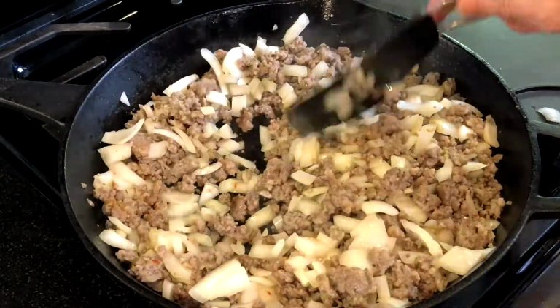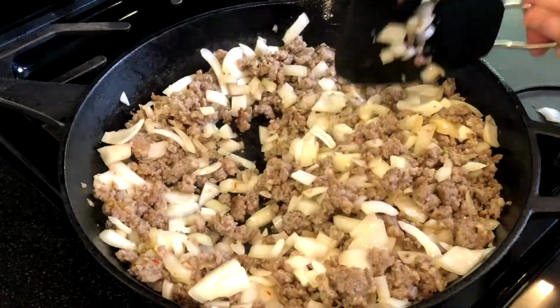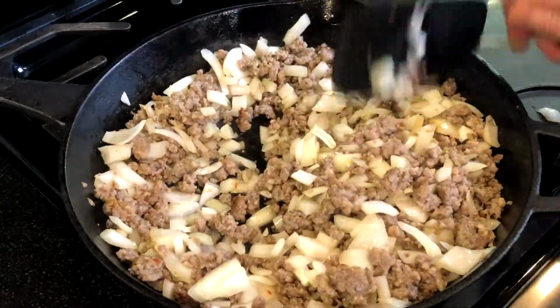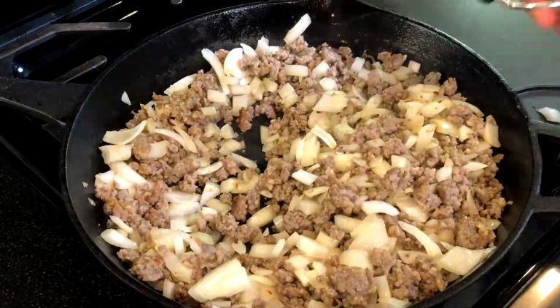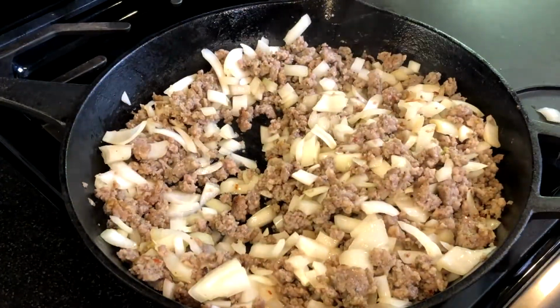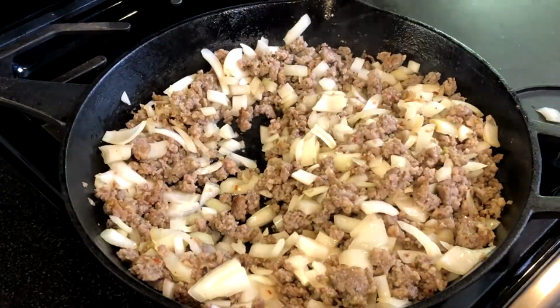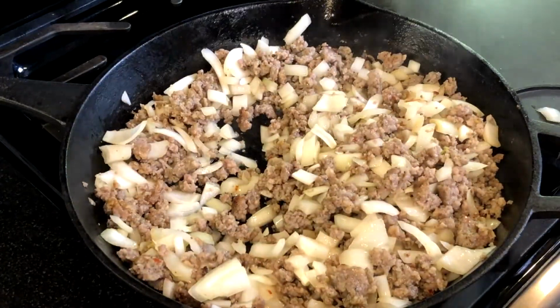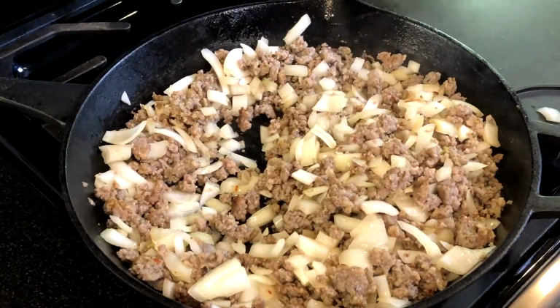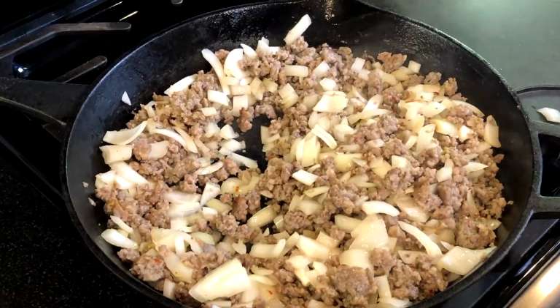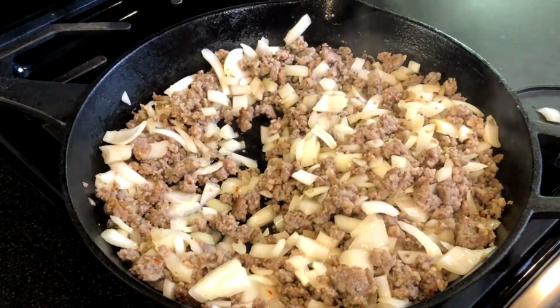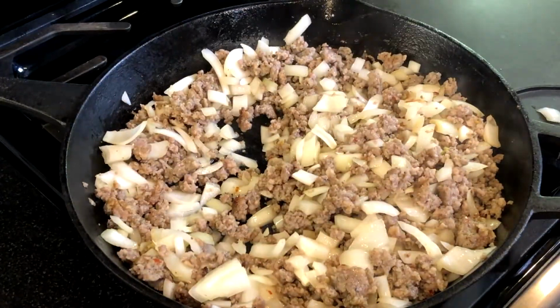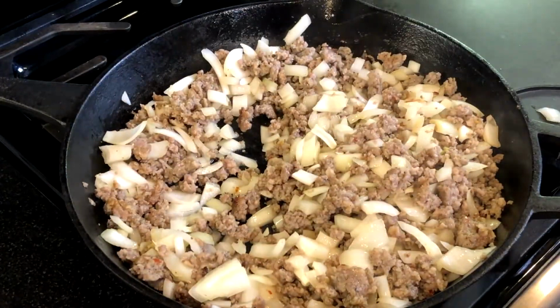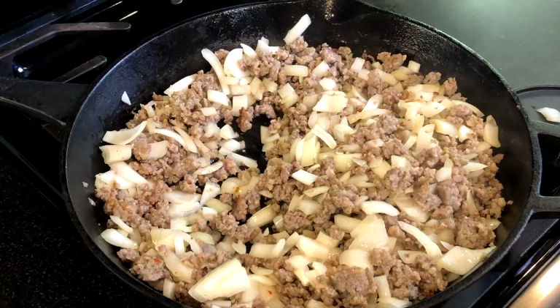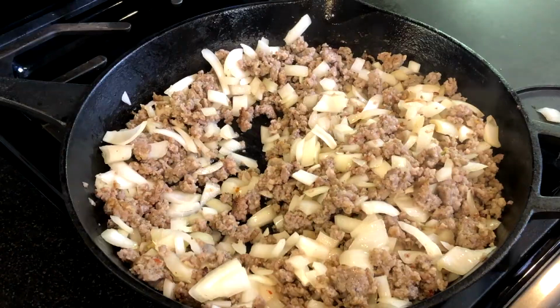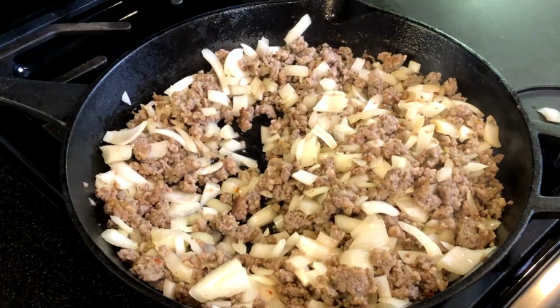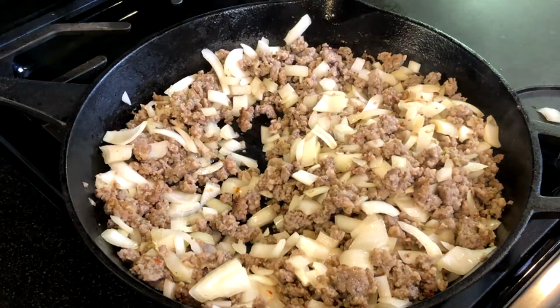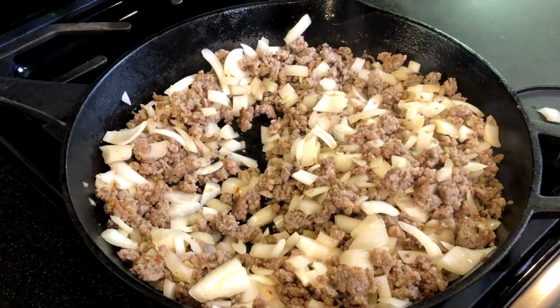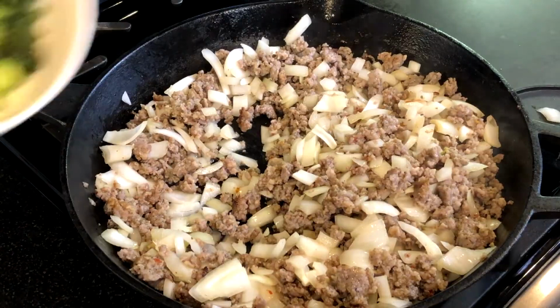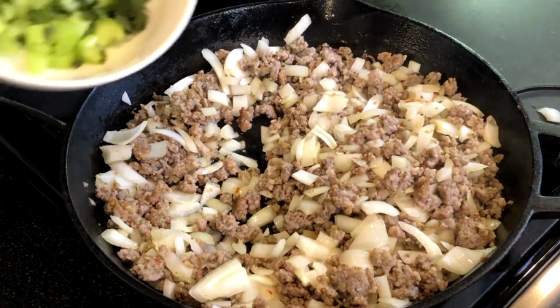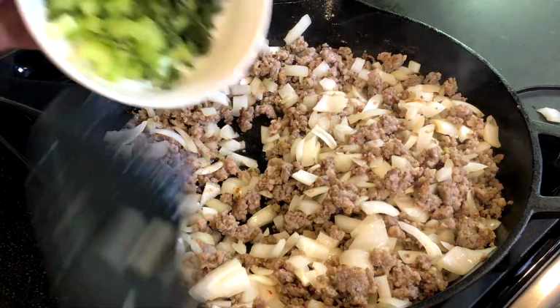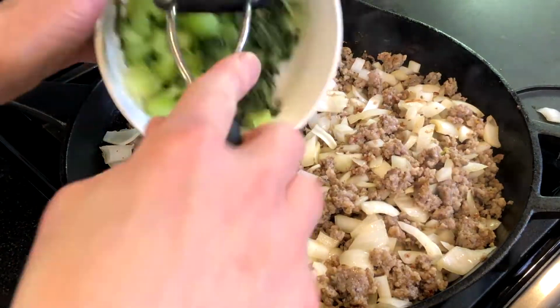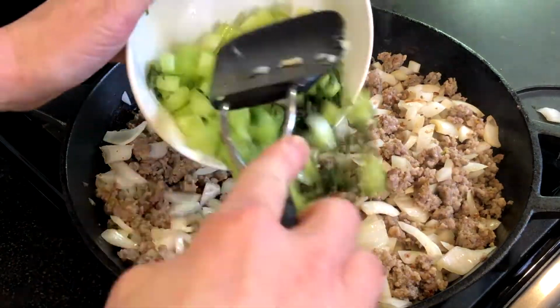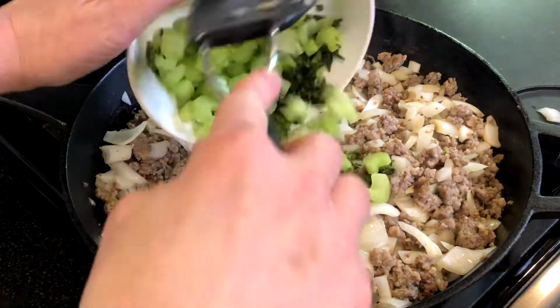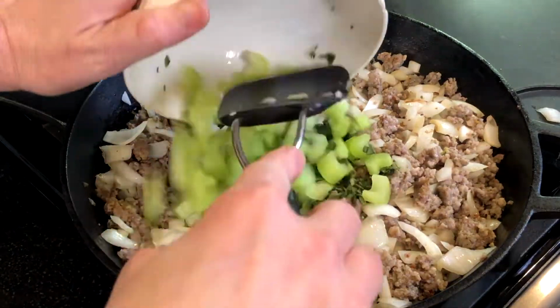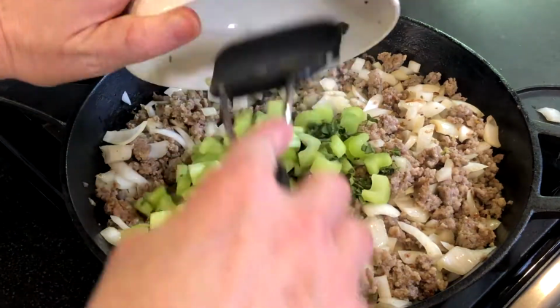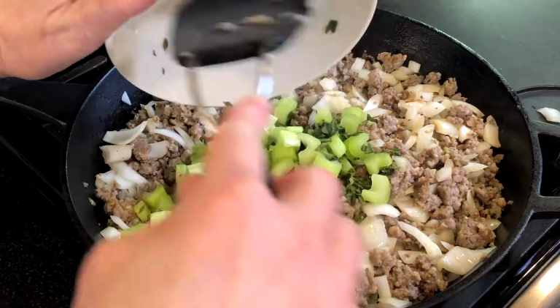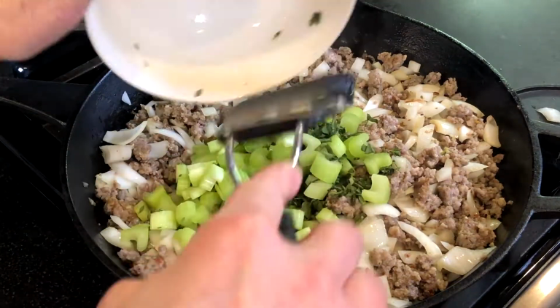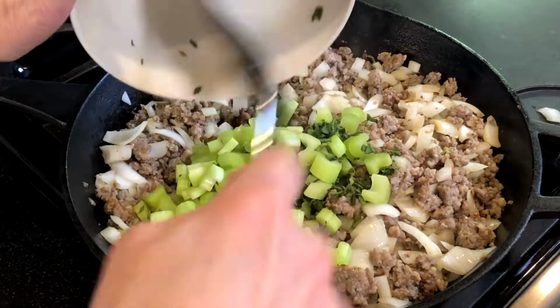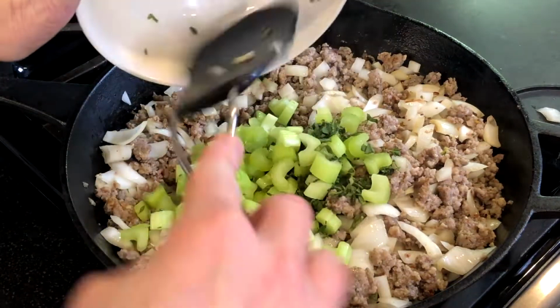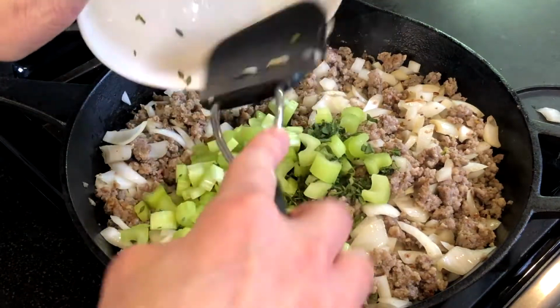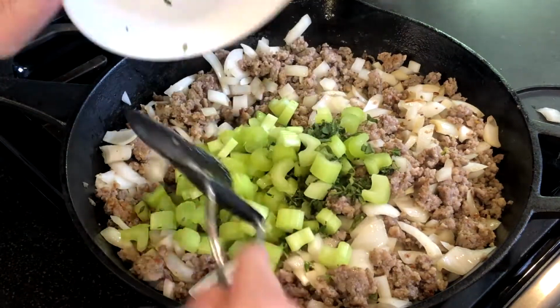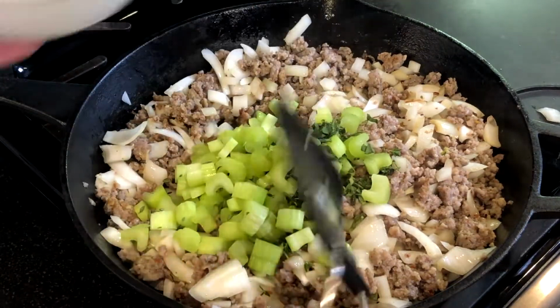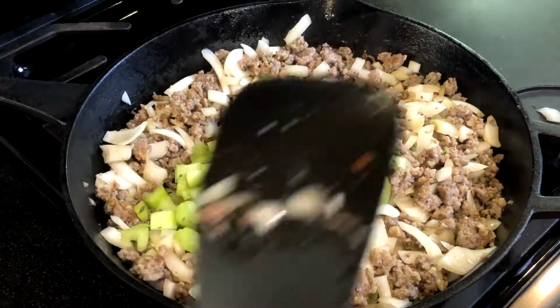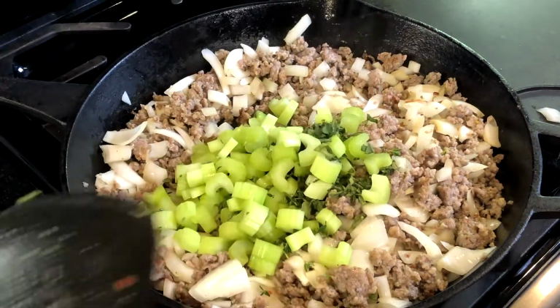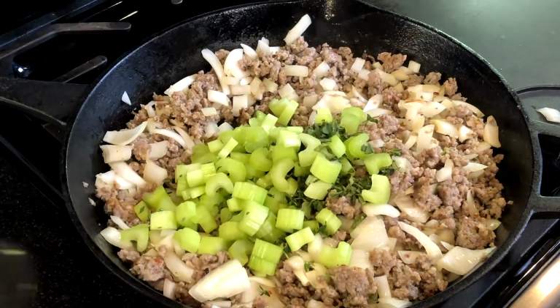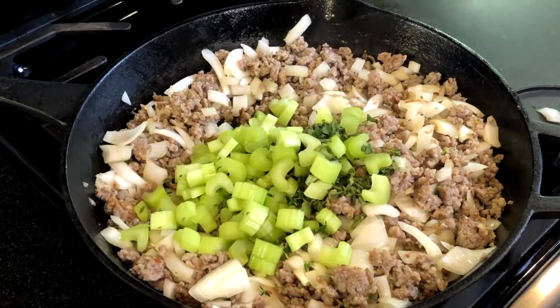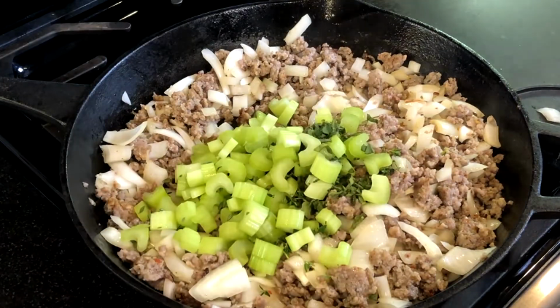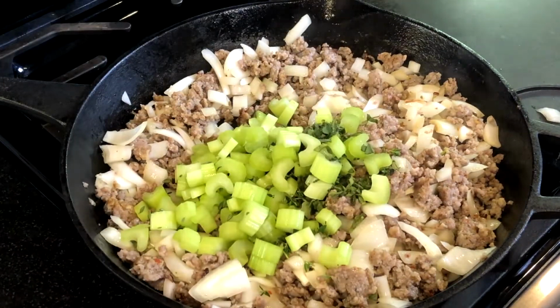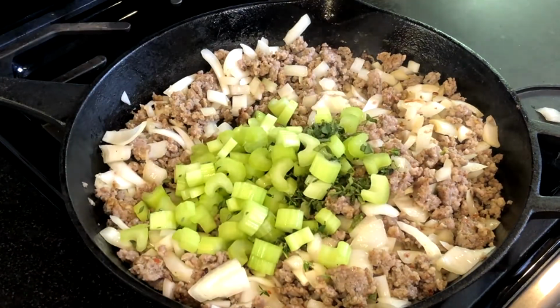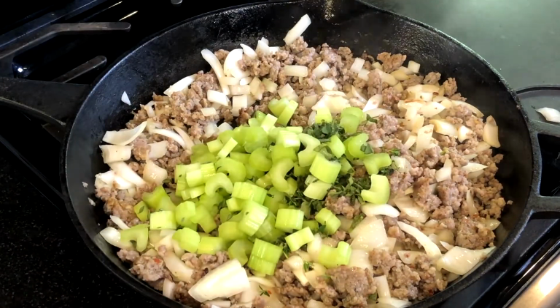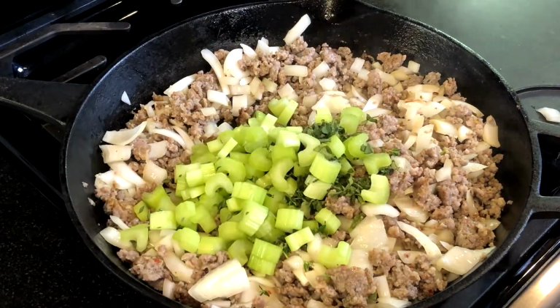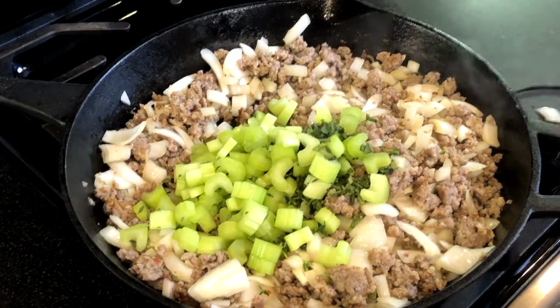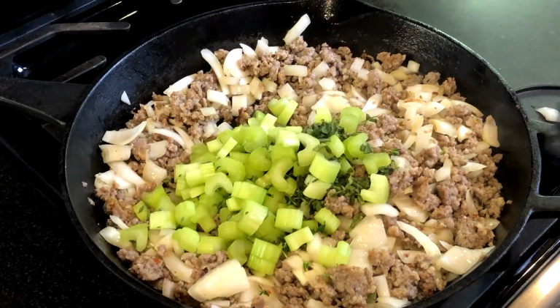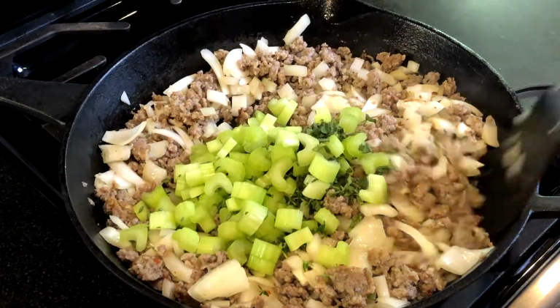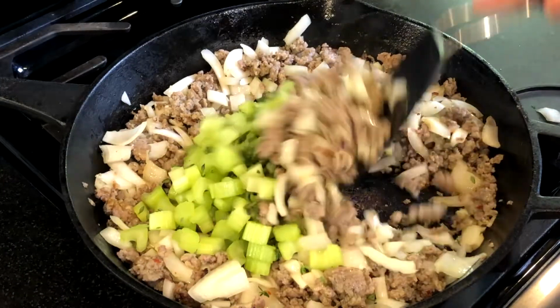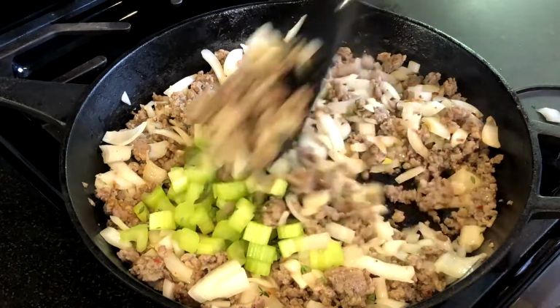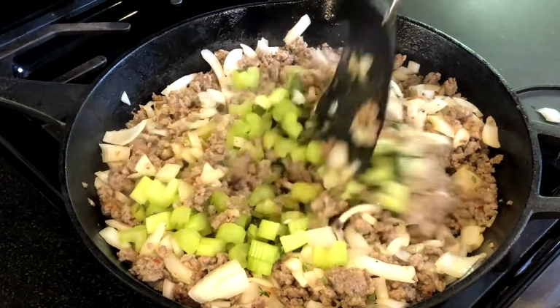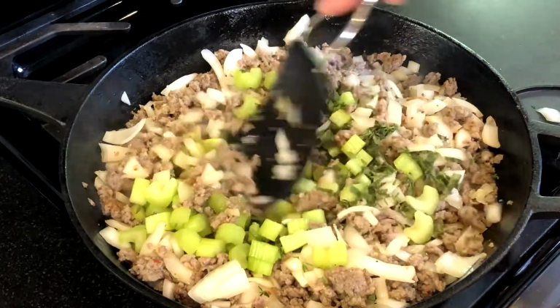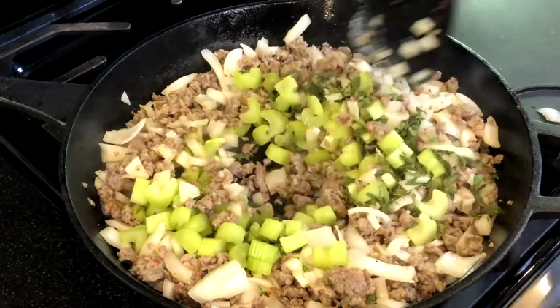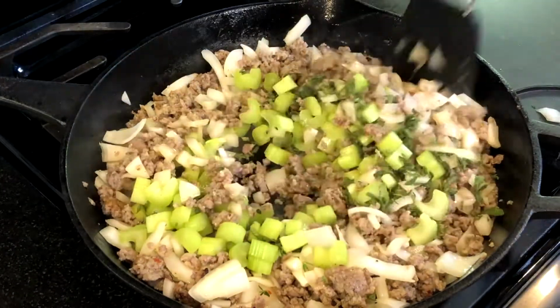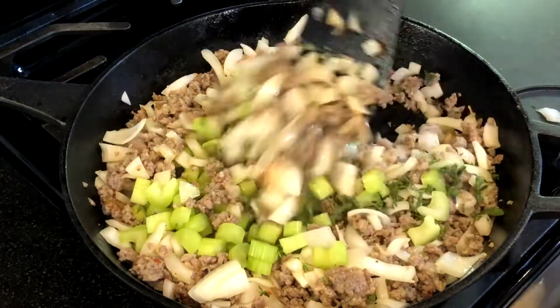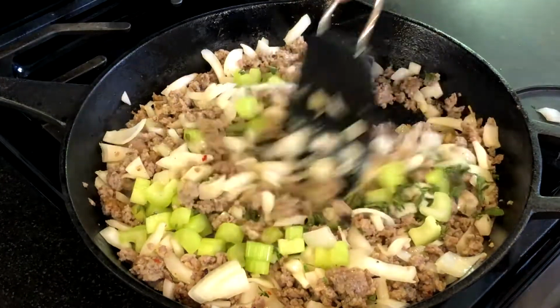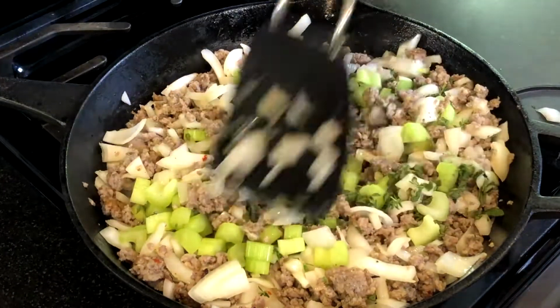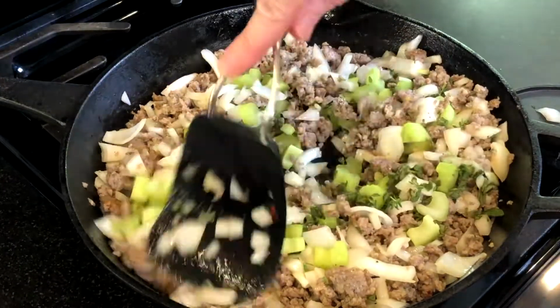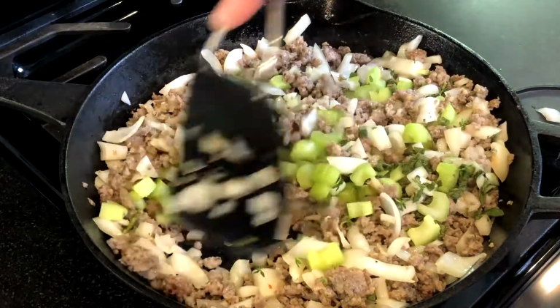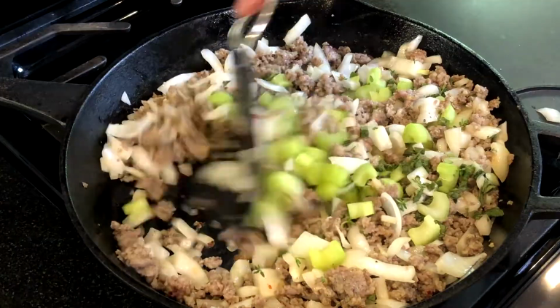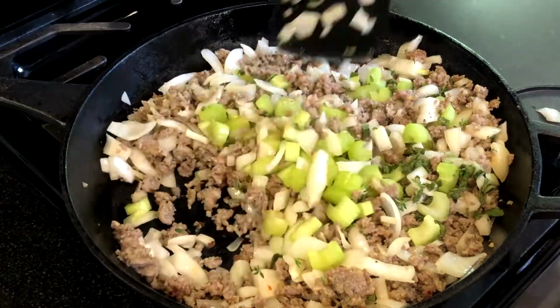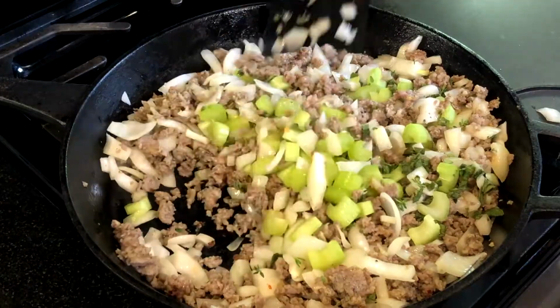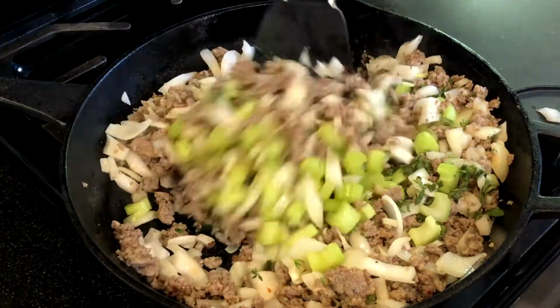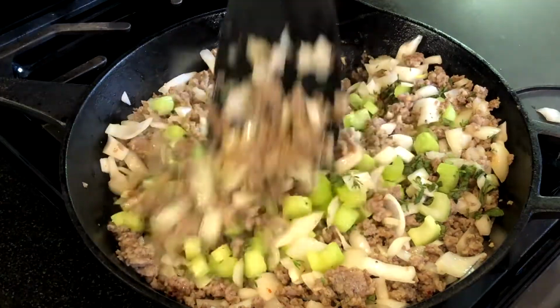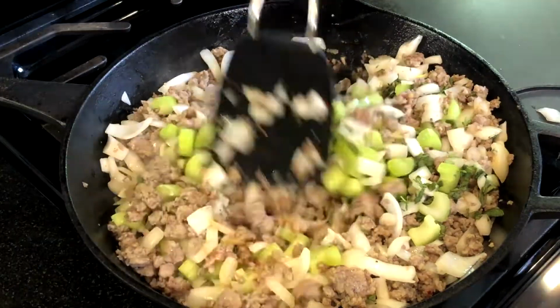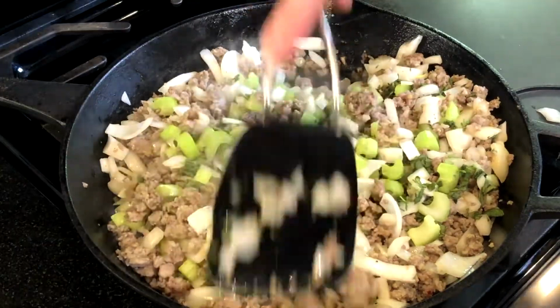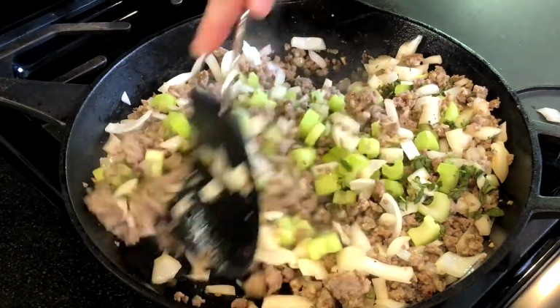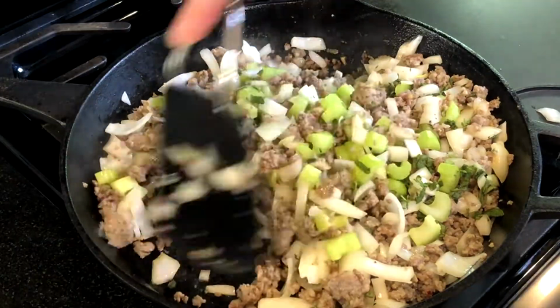Now add the chopped celery and herbs, mixing to combine, and cook this over medium heat for about two to three minutes.